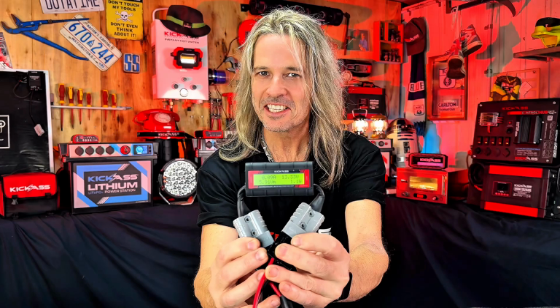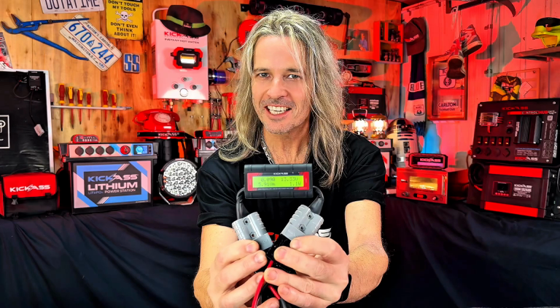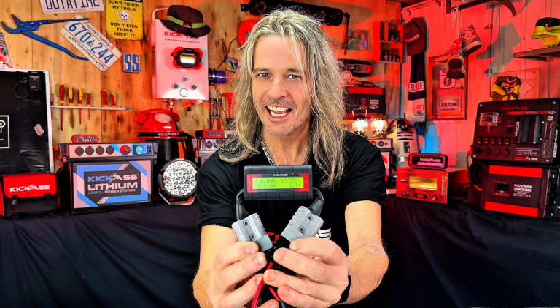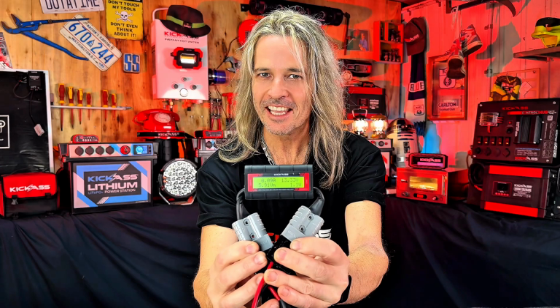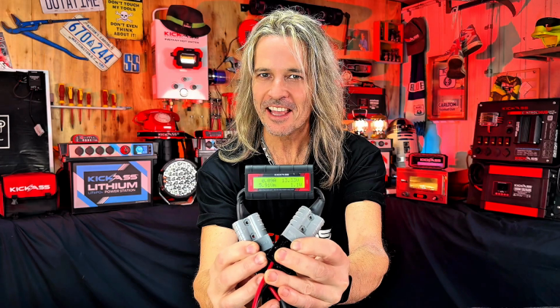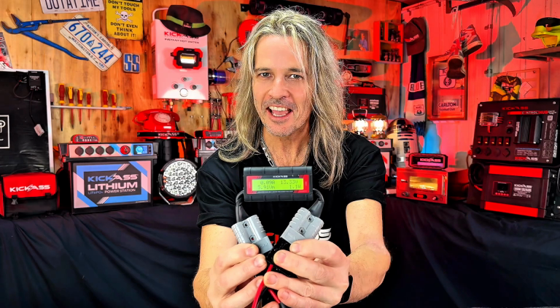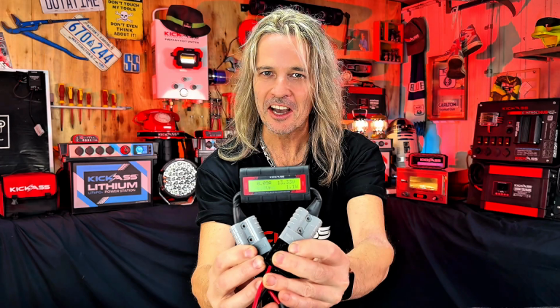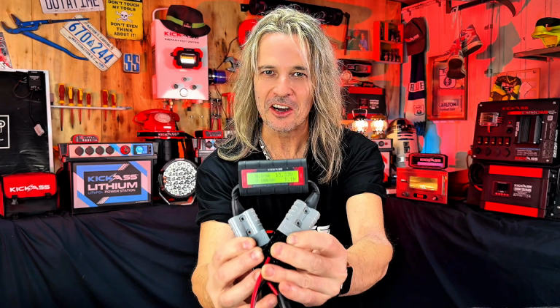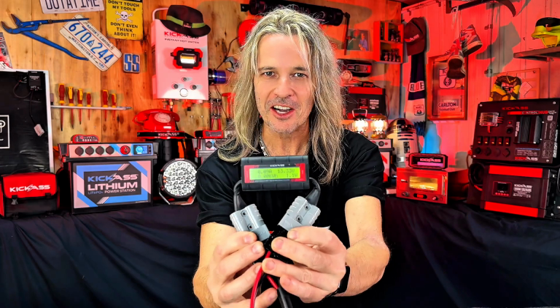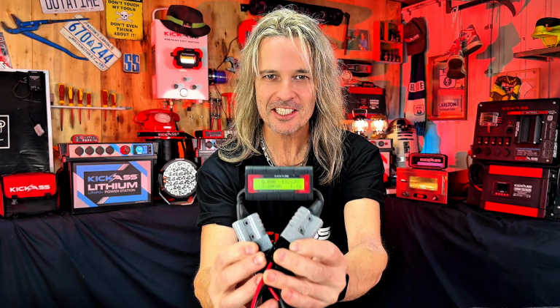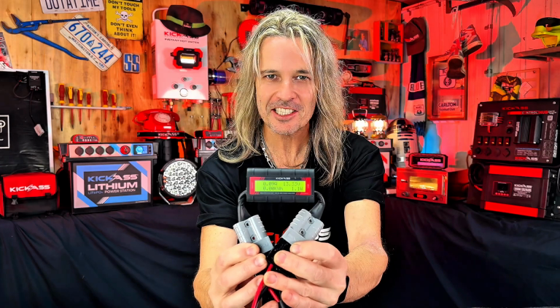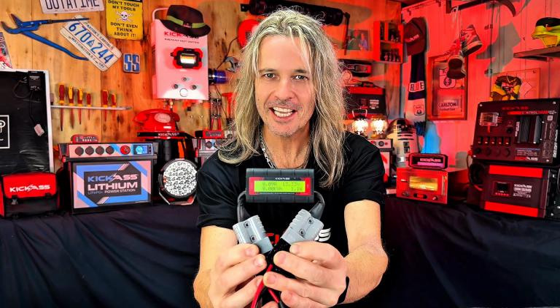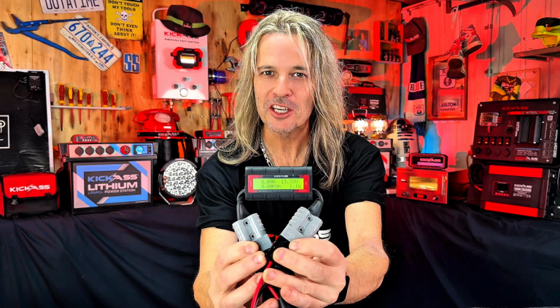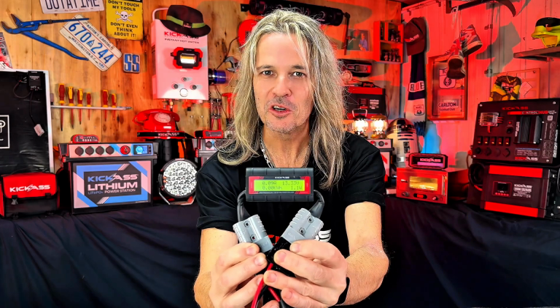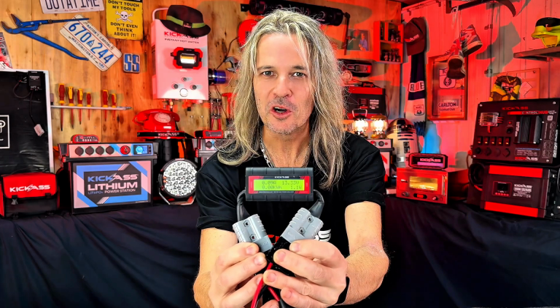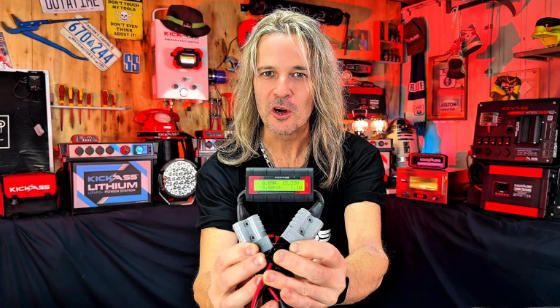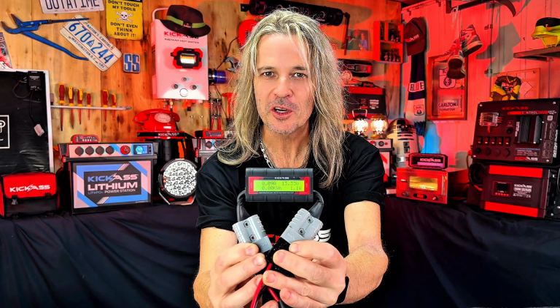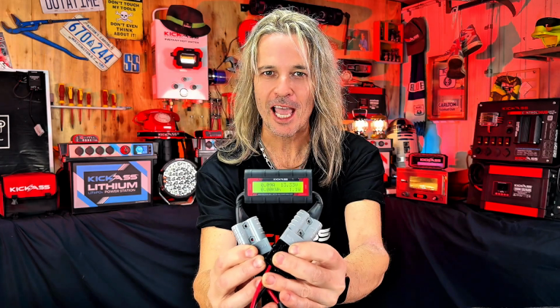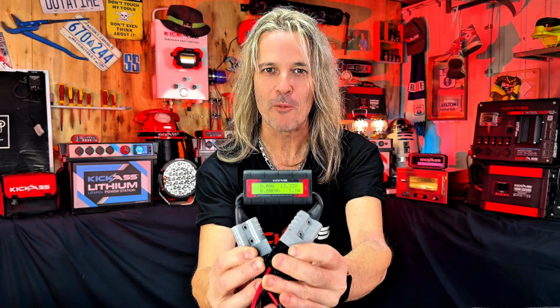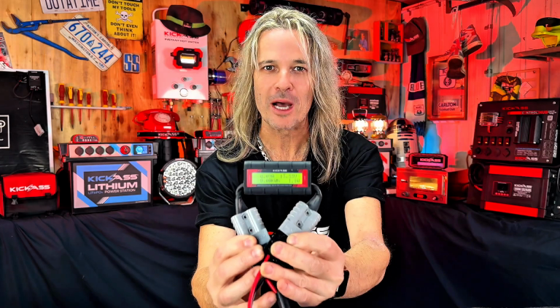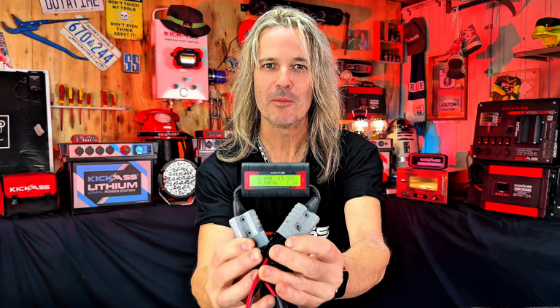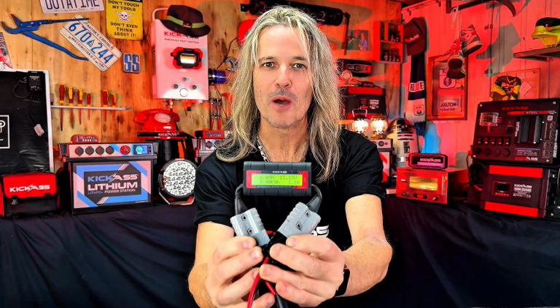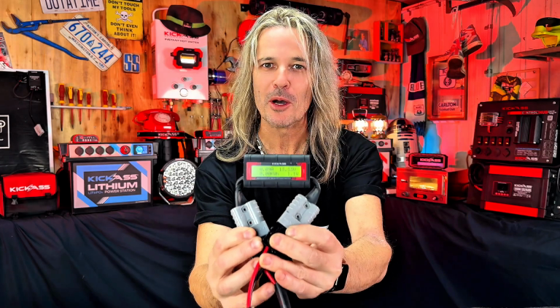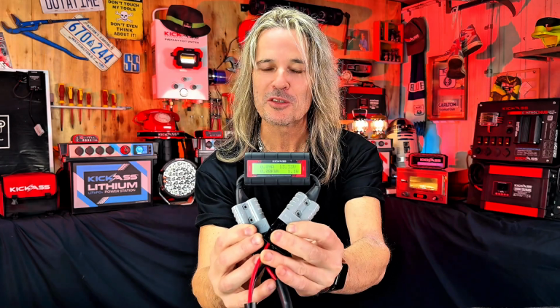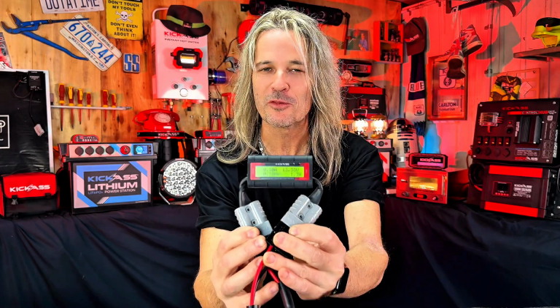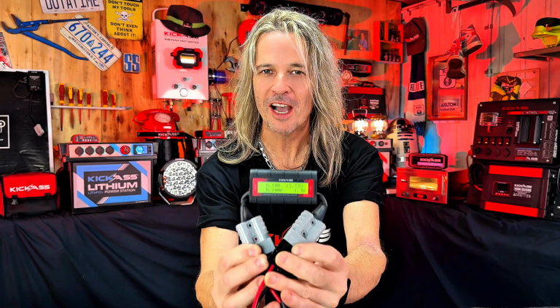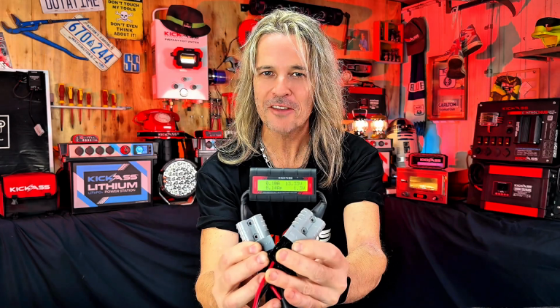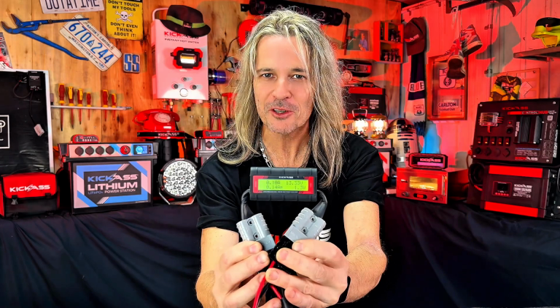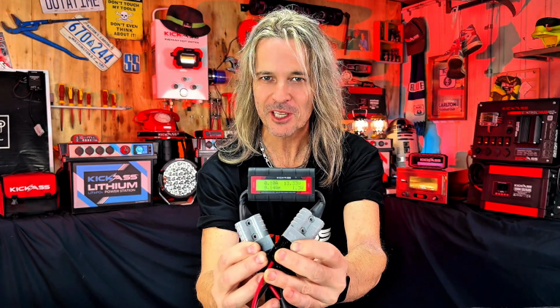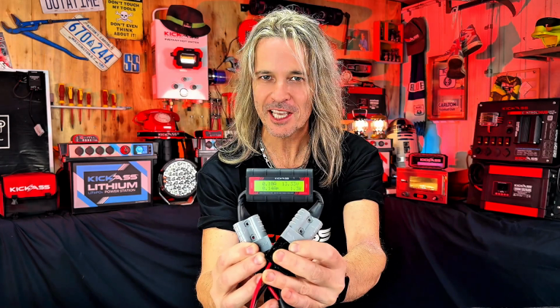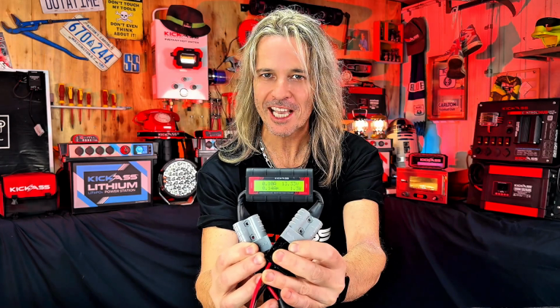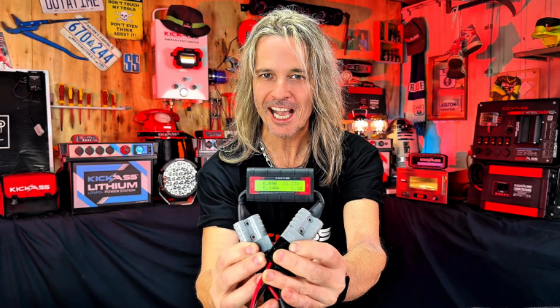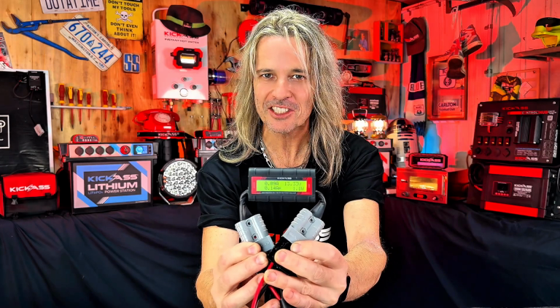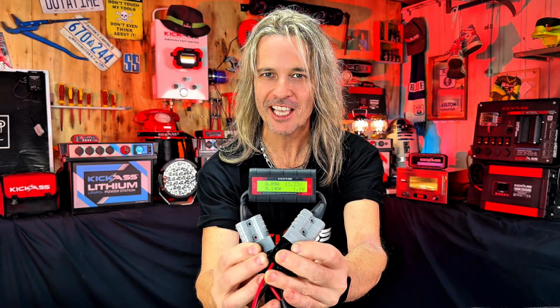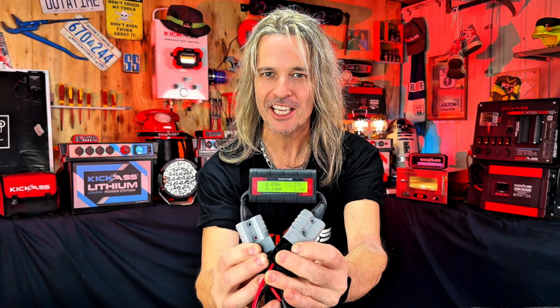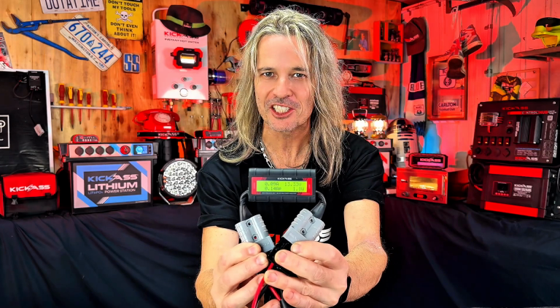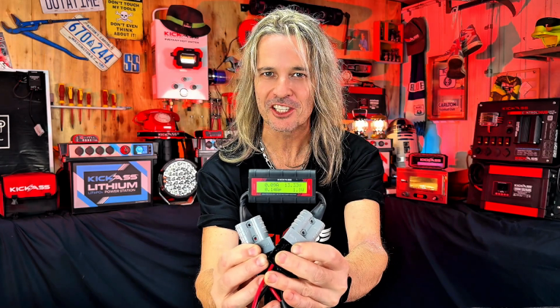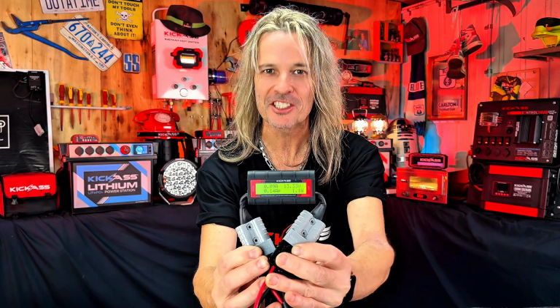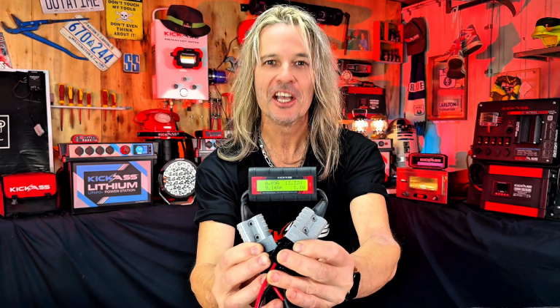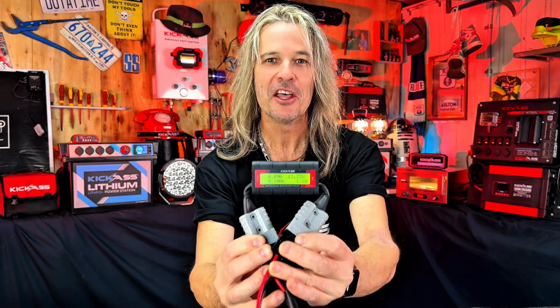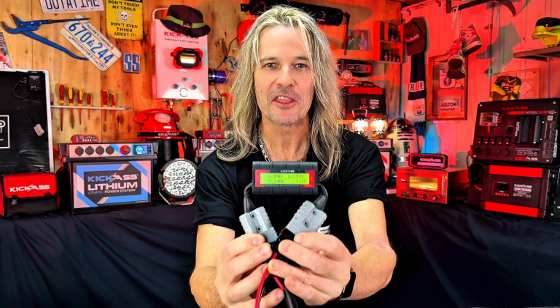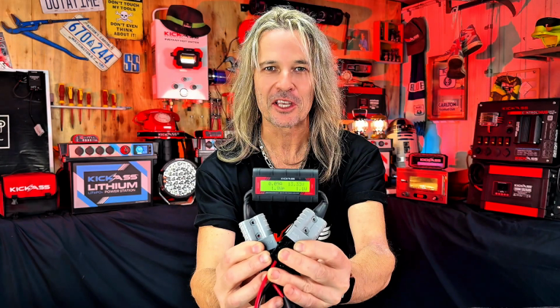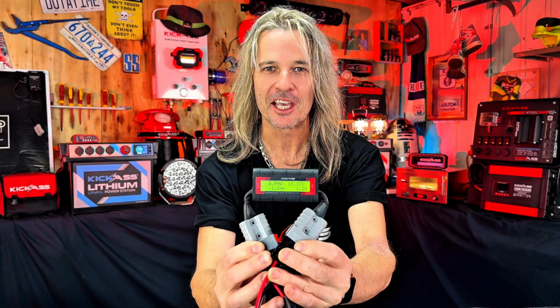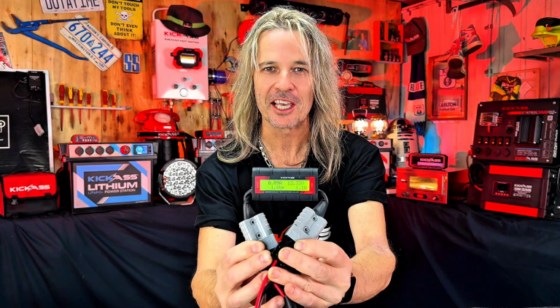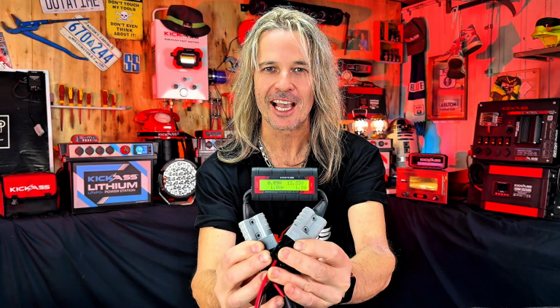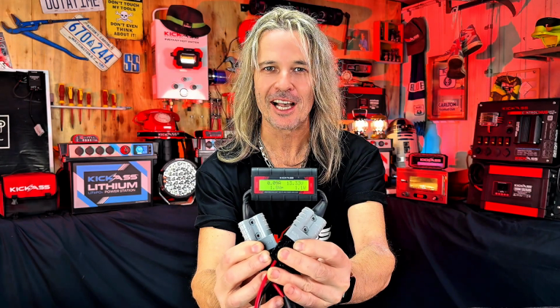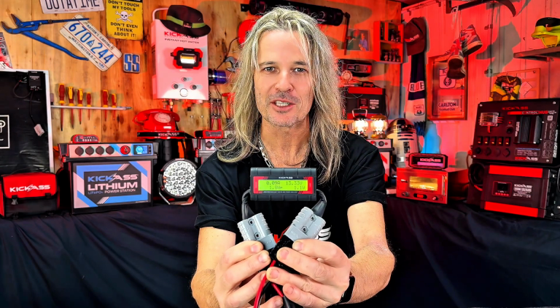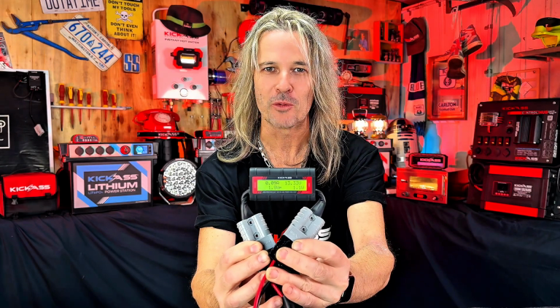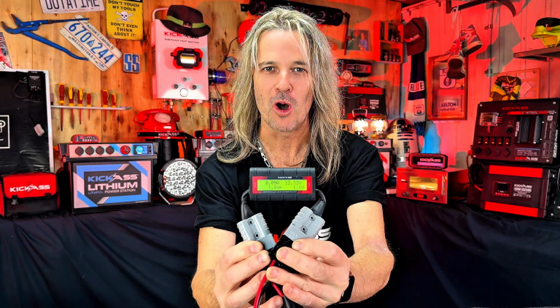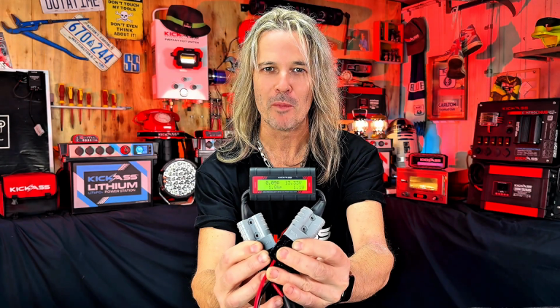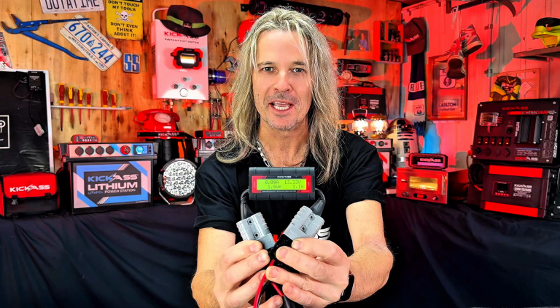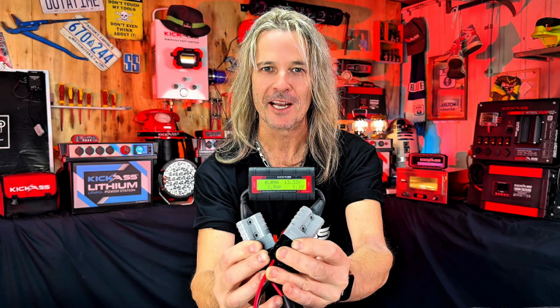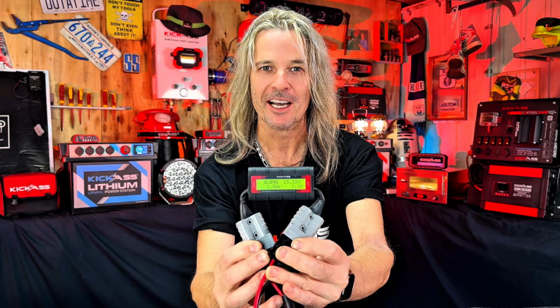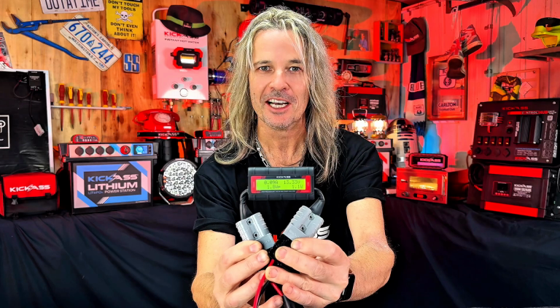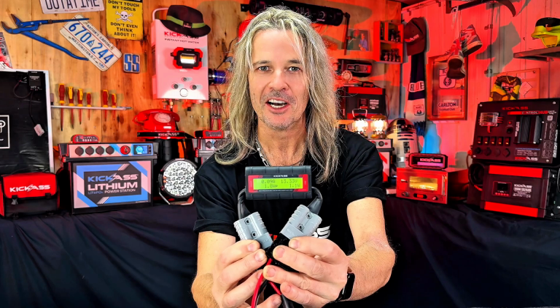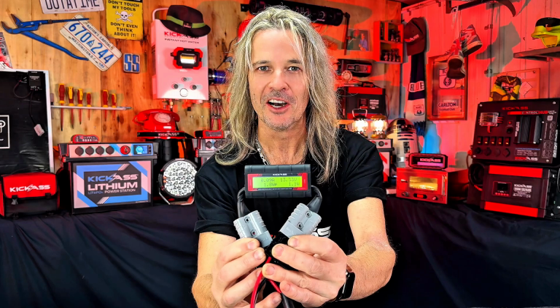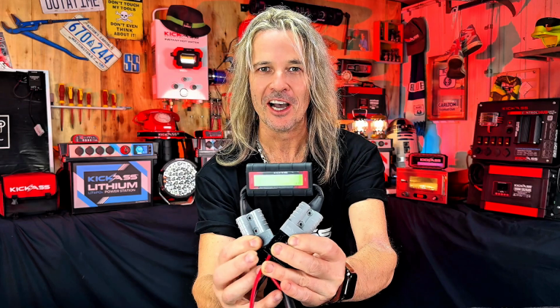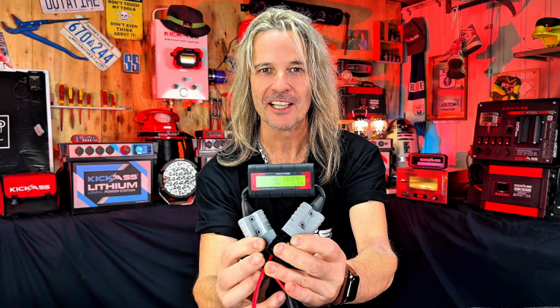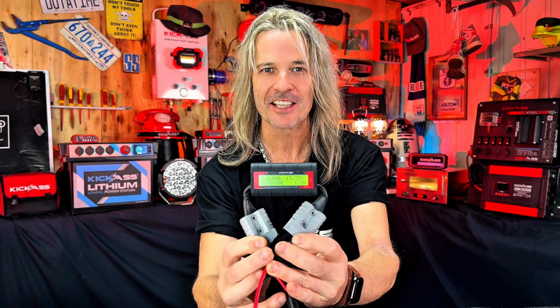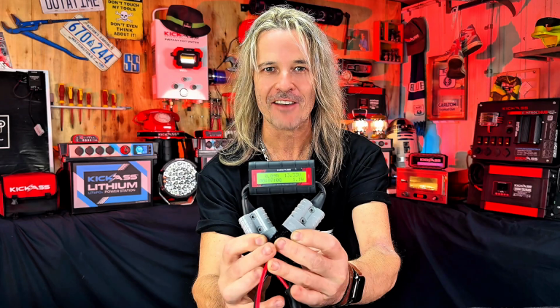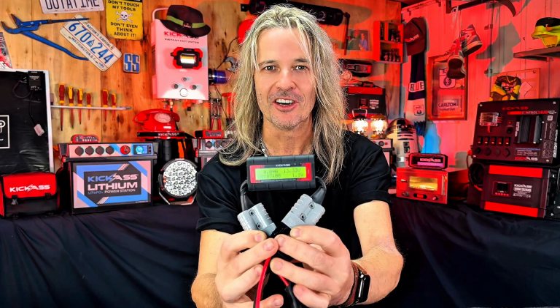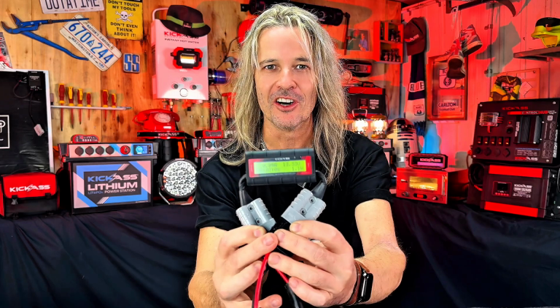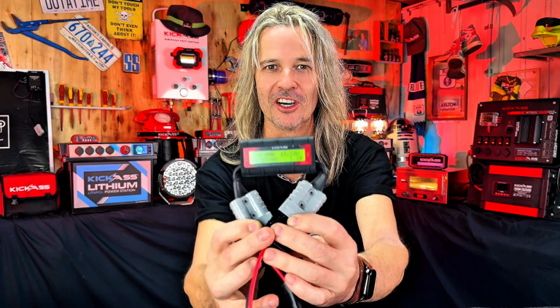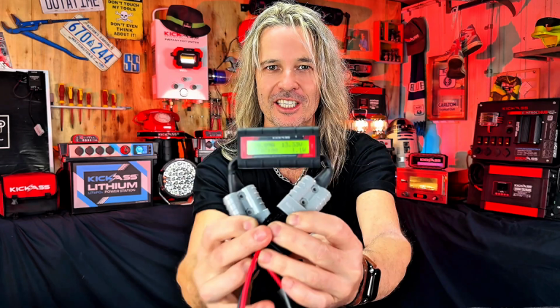G'day there, let's take a look at one of my most favourite kick-ass gadgets, the kick-ass Wattmeter. Let's have a look.